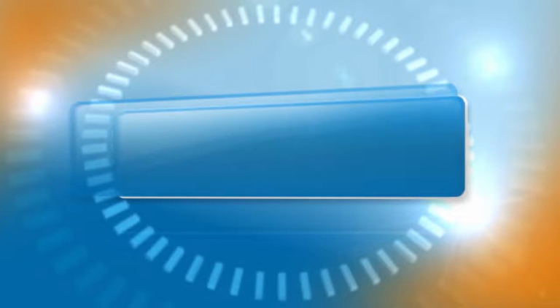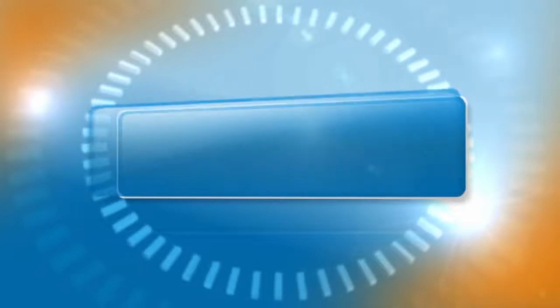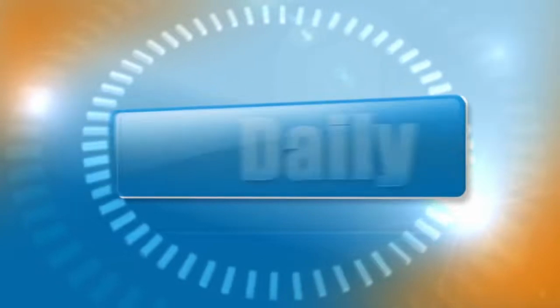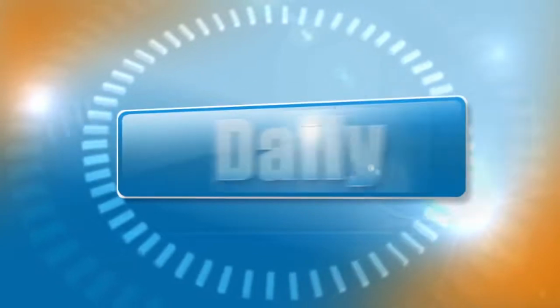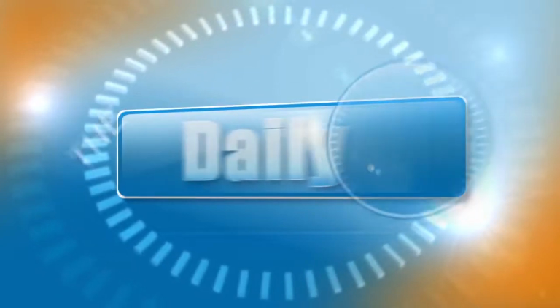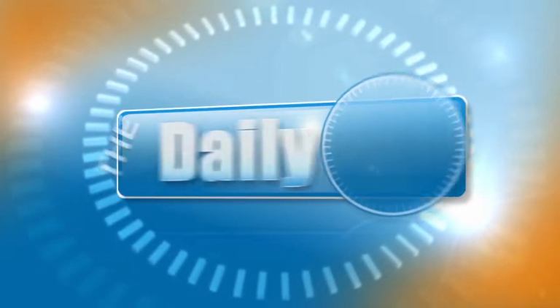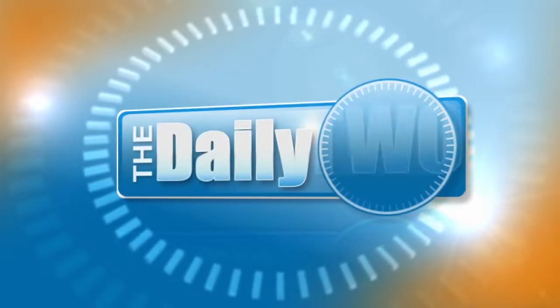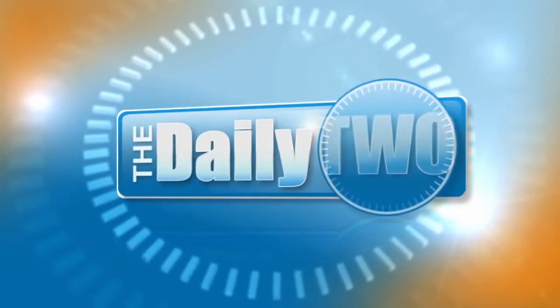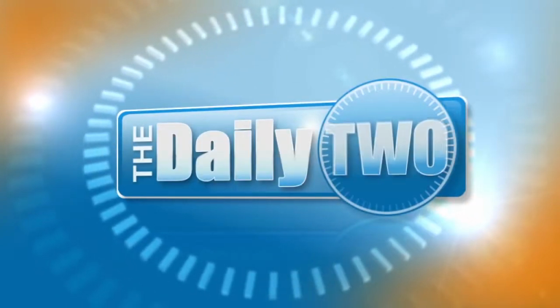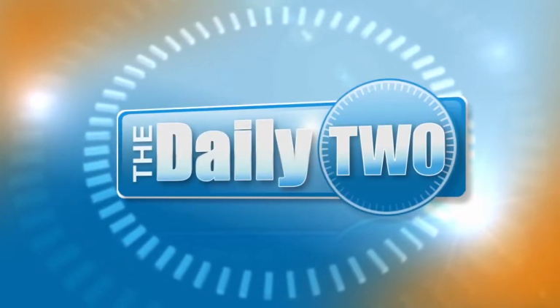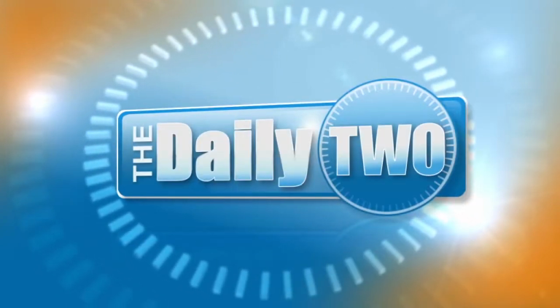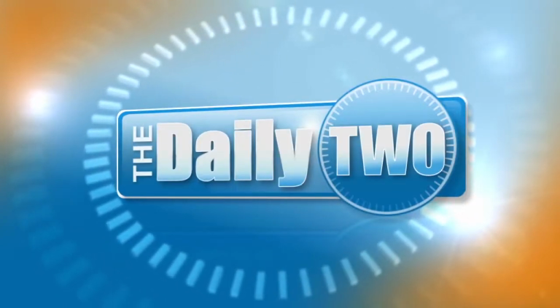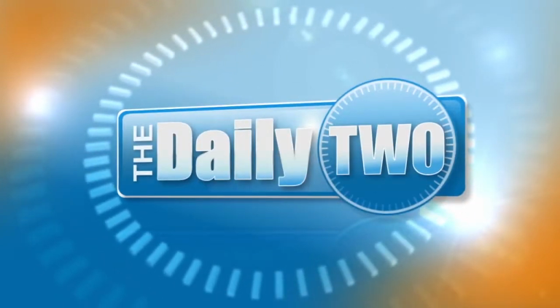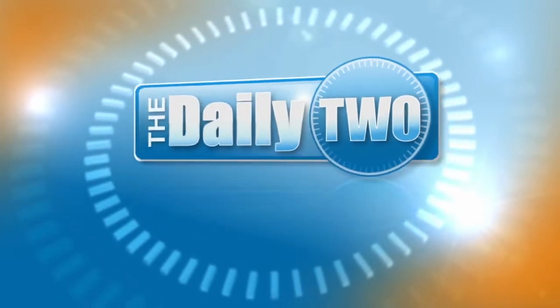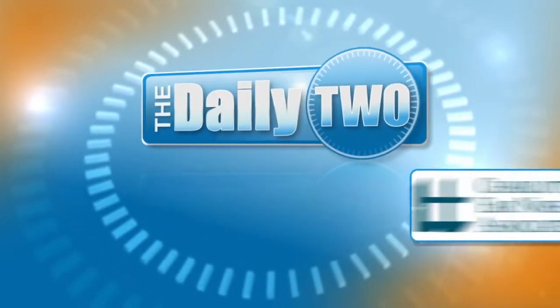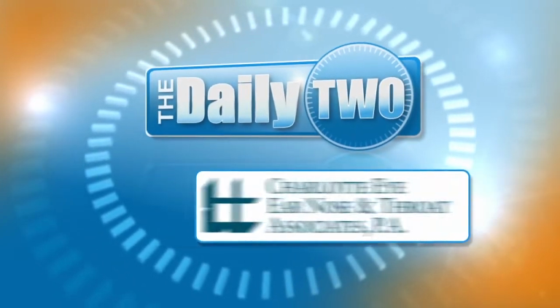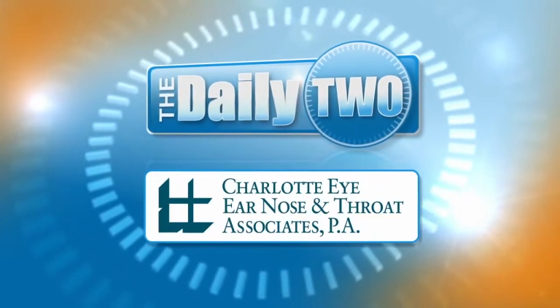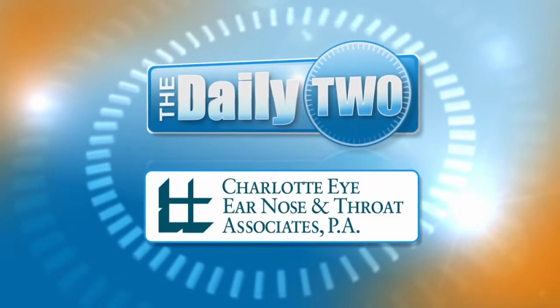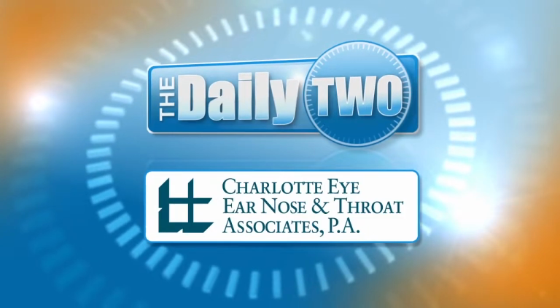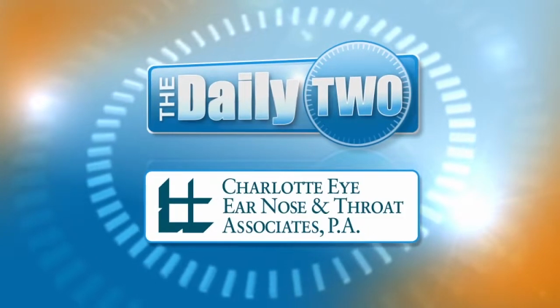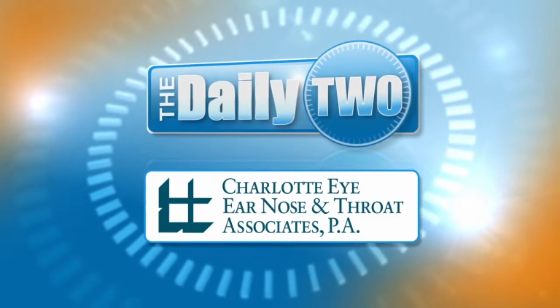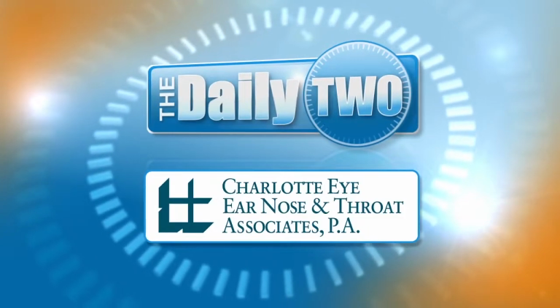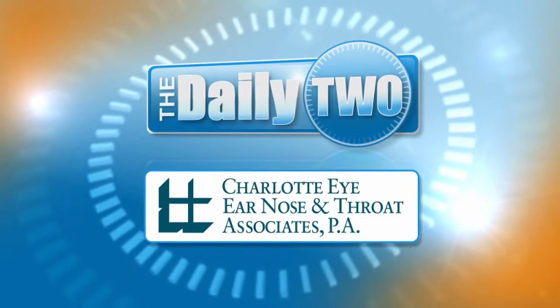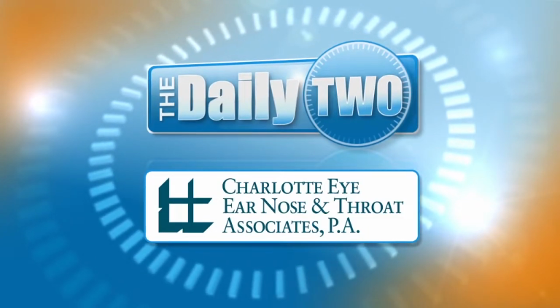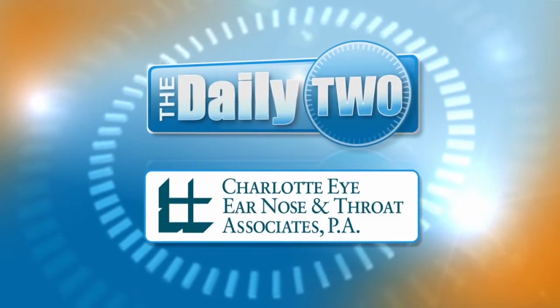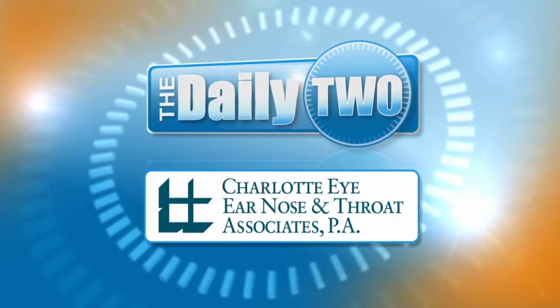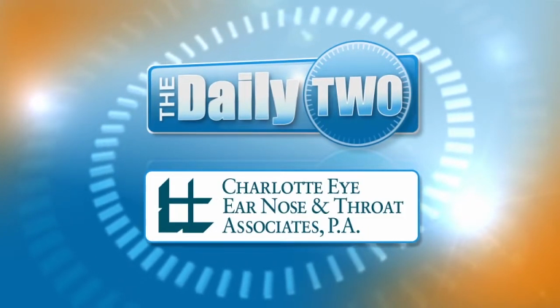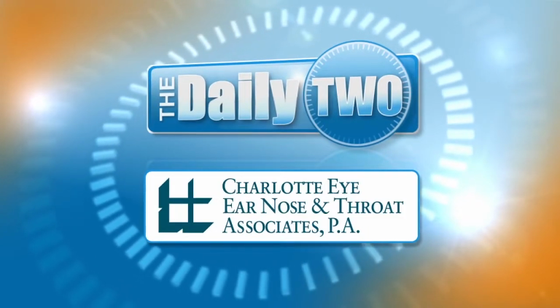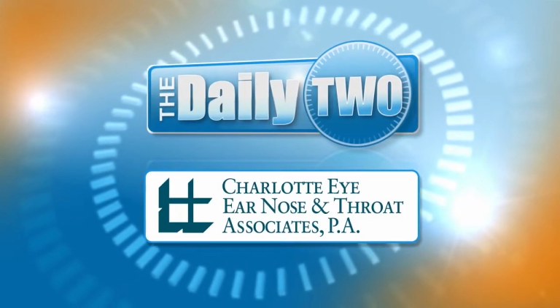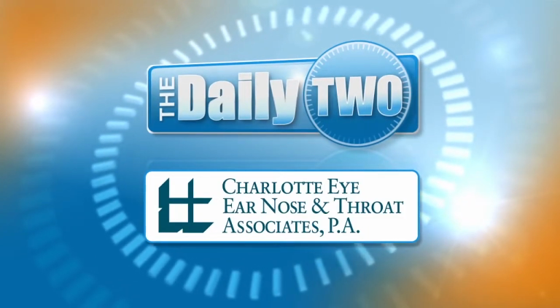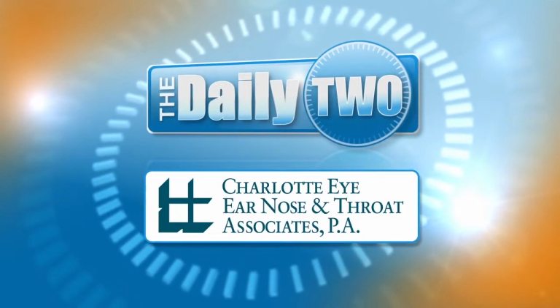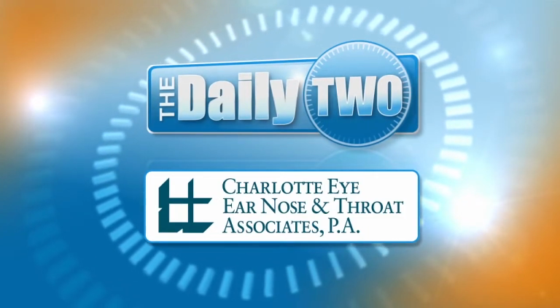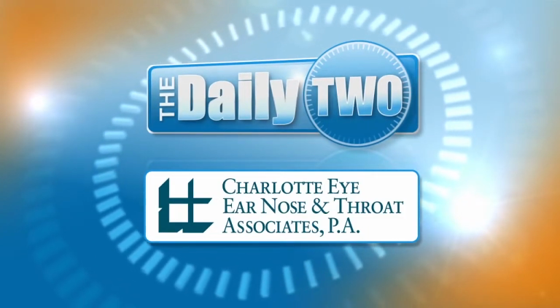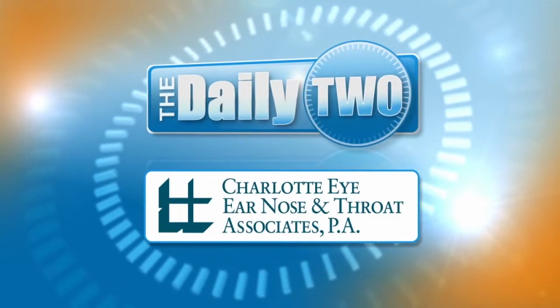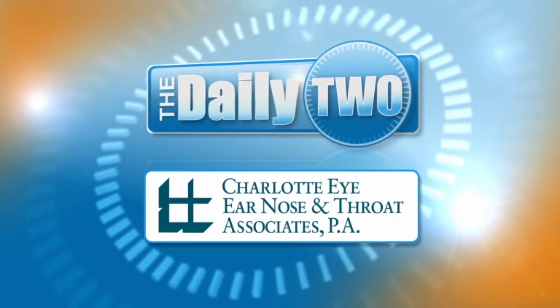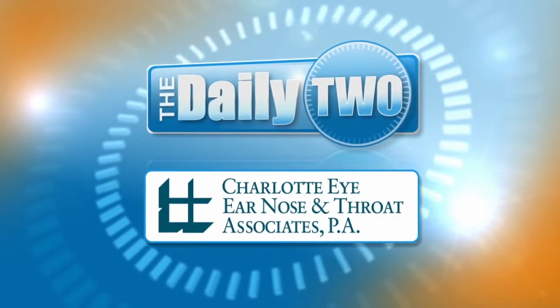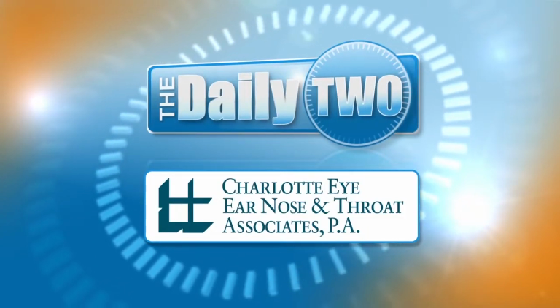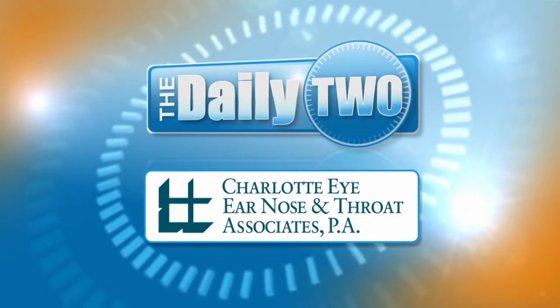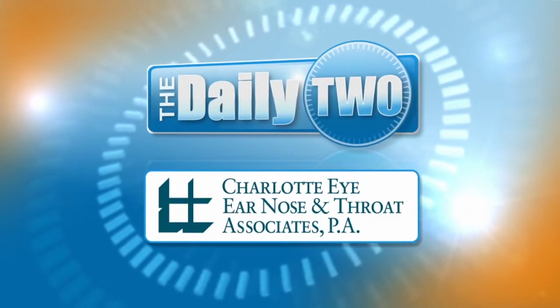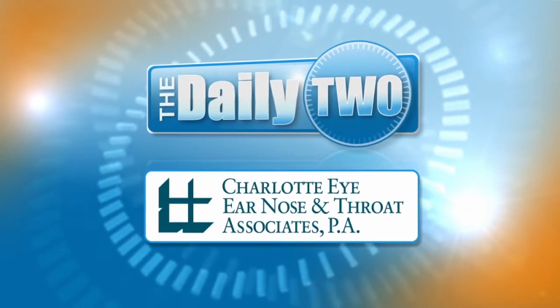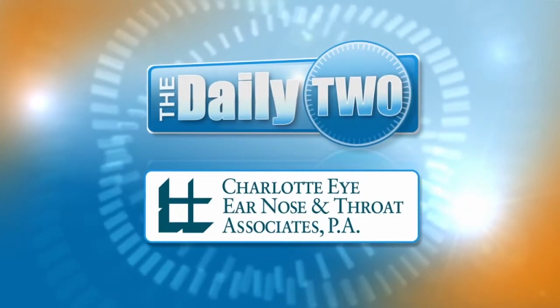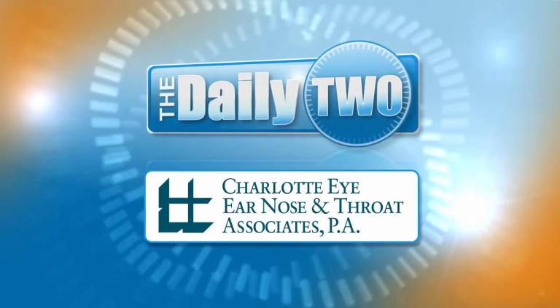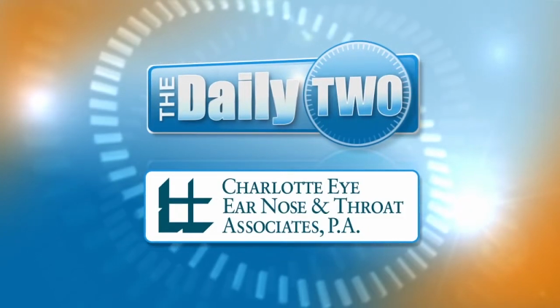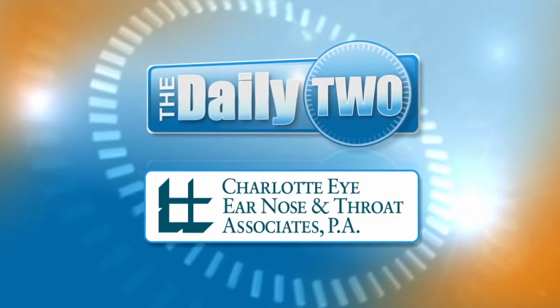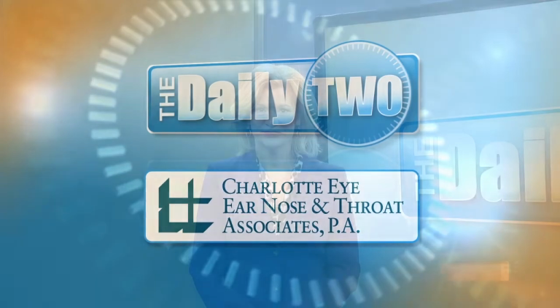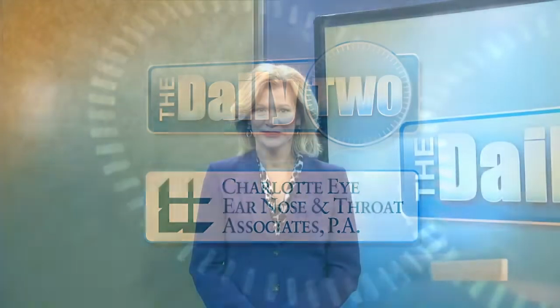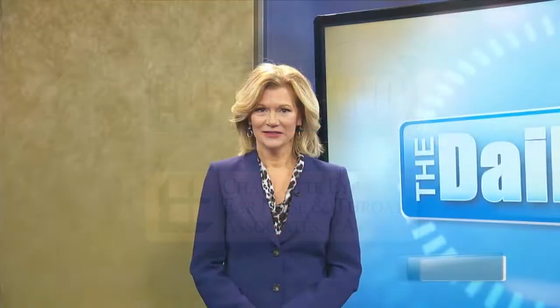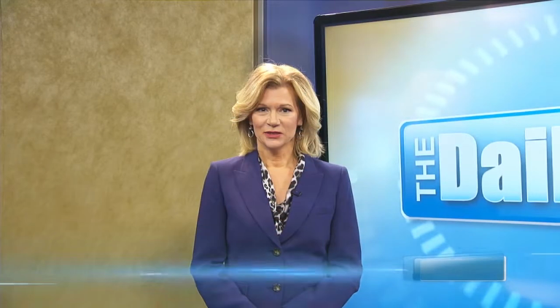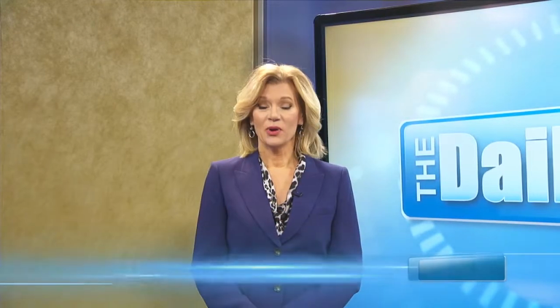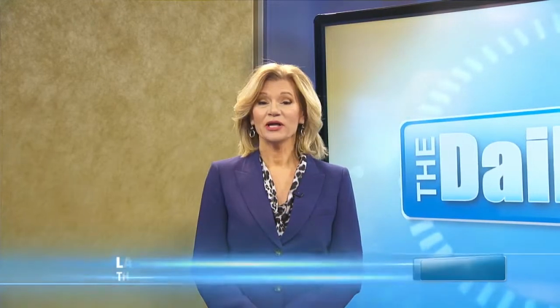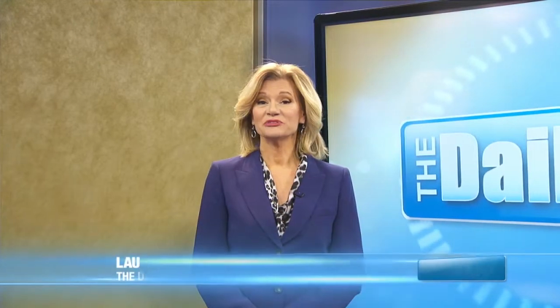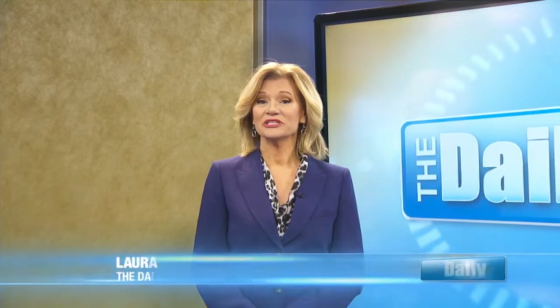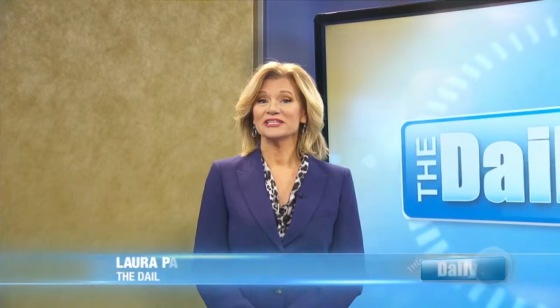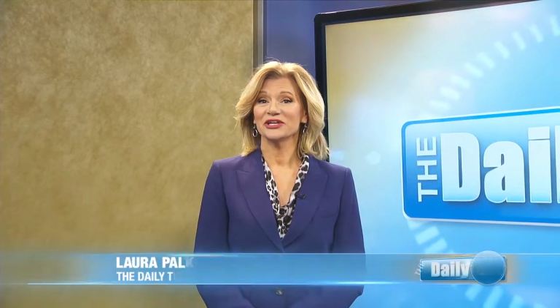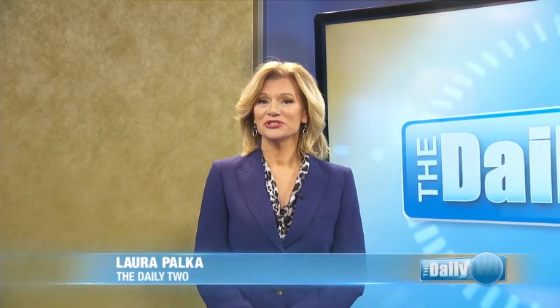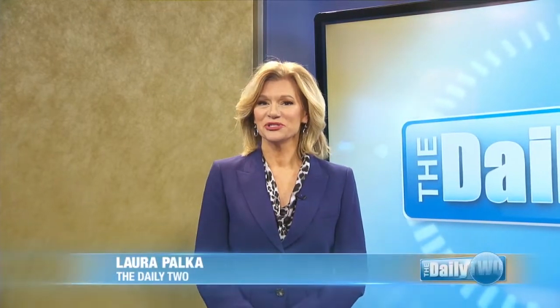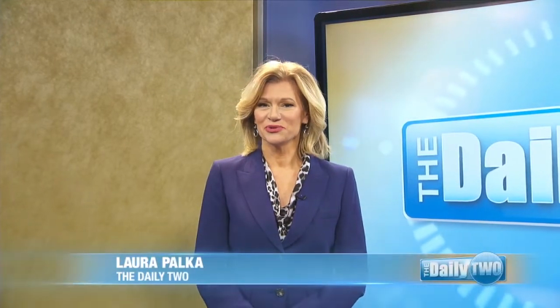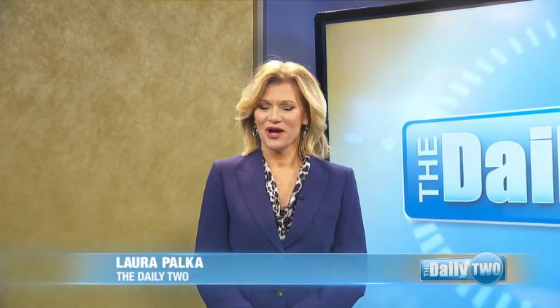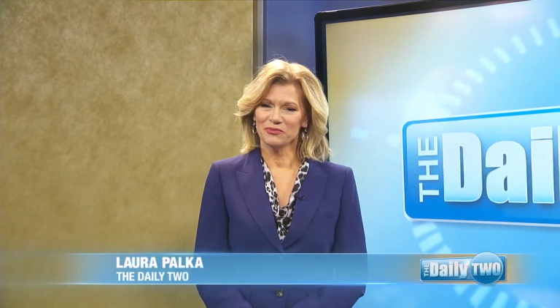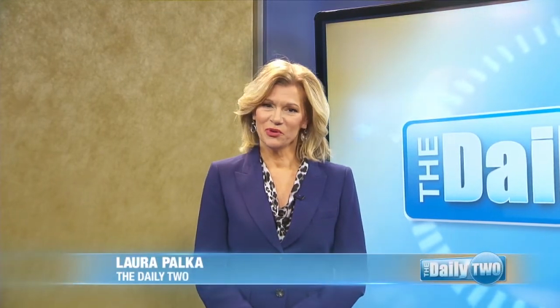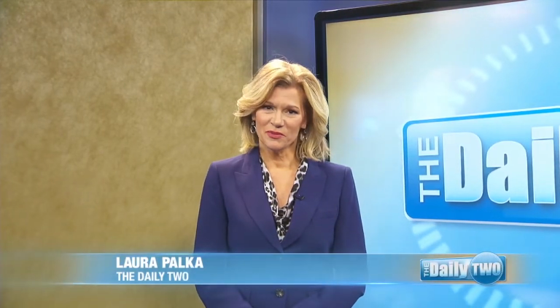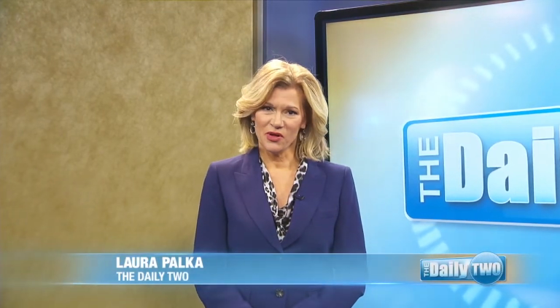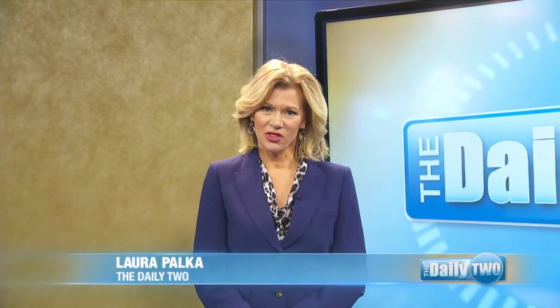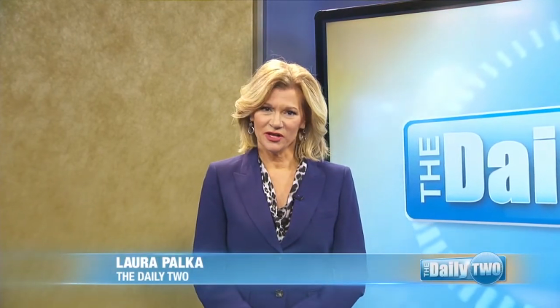The Daily 2 is brought to you by Charlotte Eye, Ear, Nose, and Throat Associates. Welcome to The Daily 2, I'm Laura Polka.